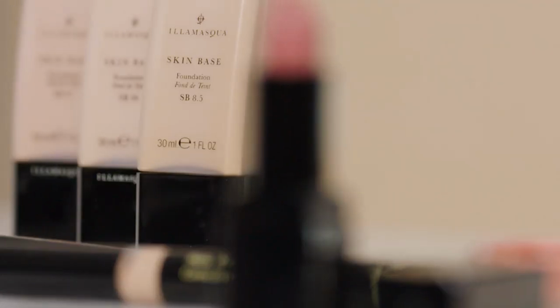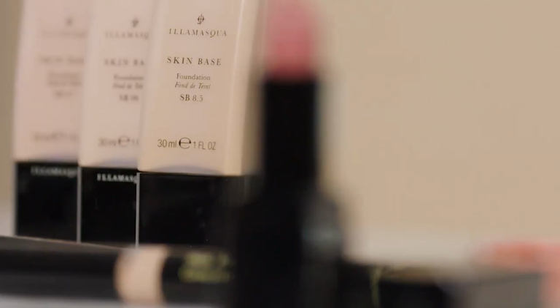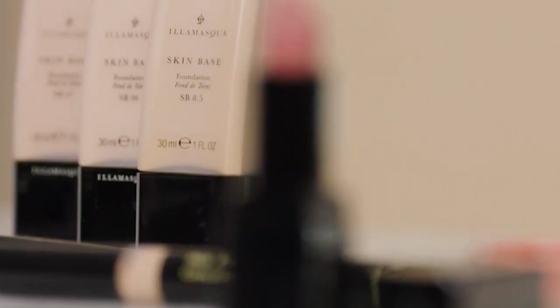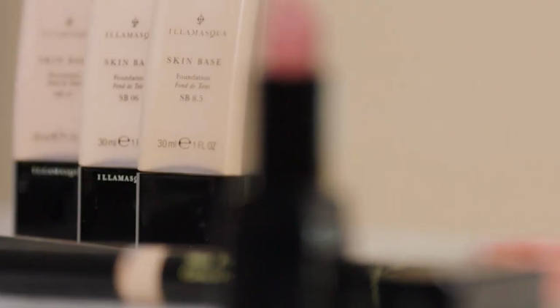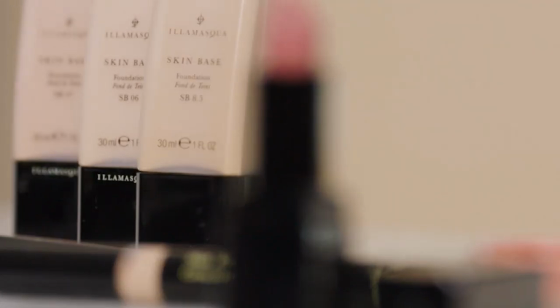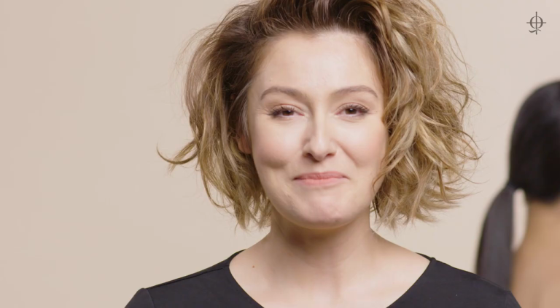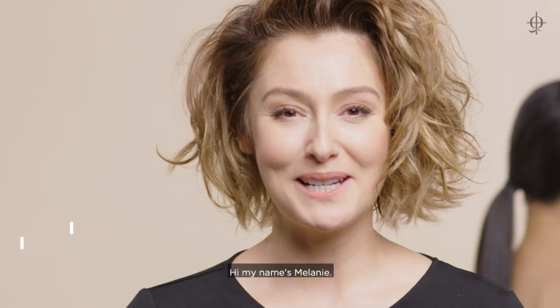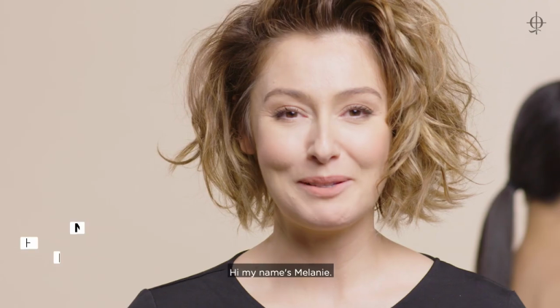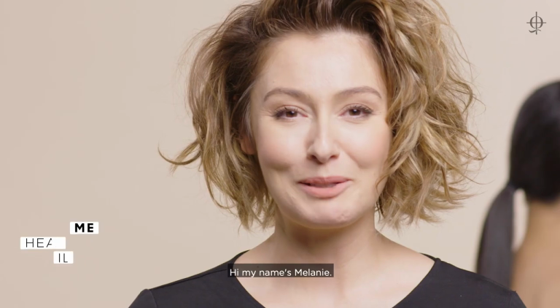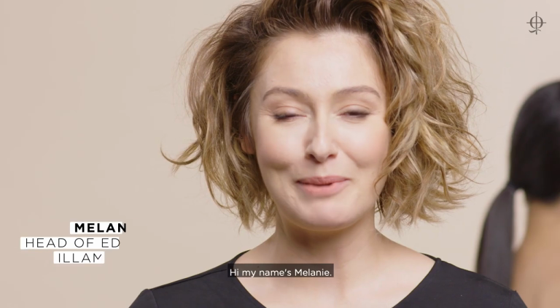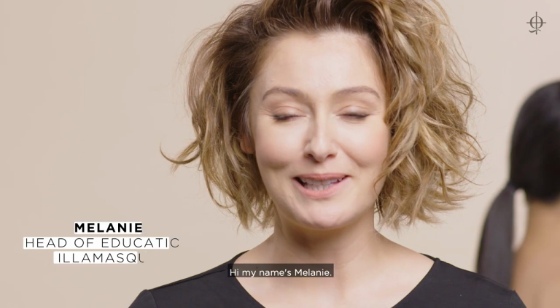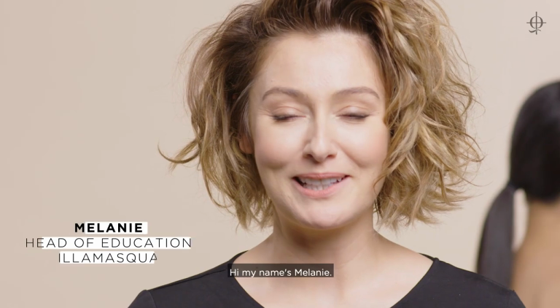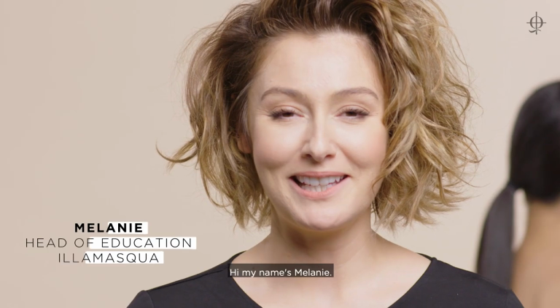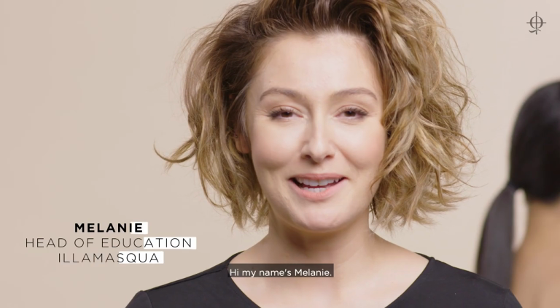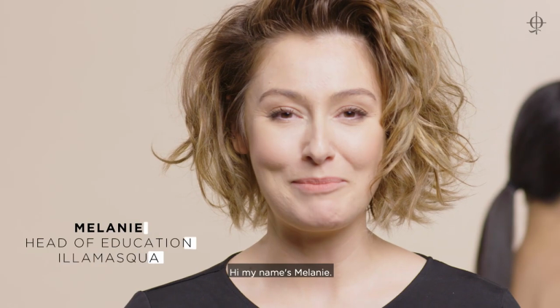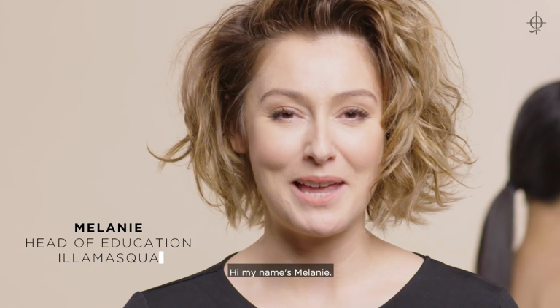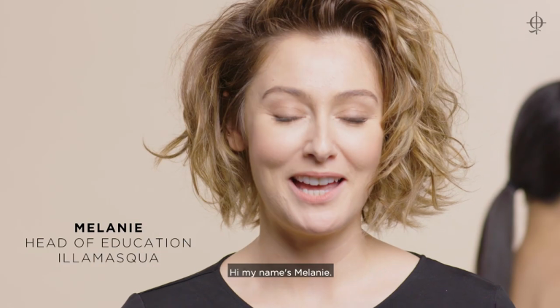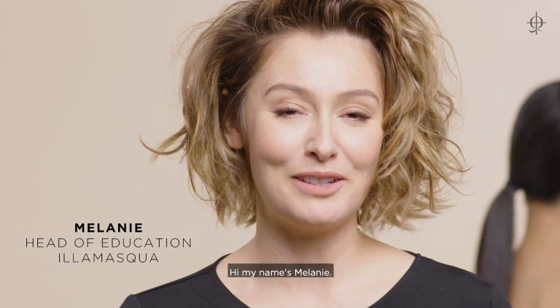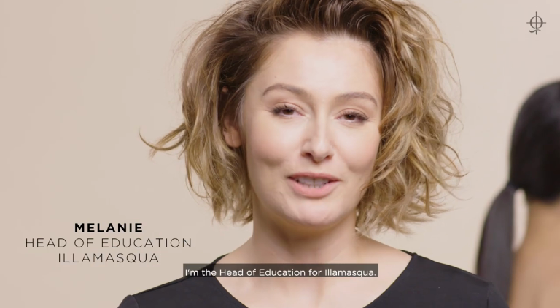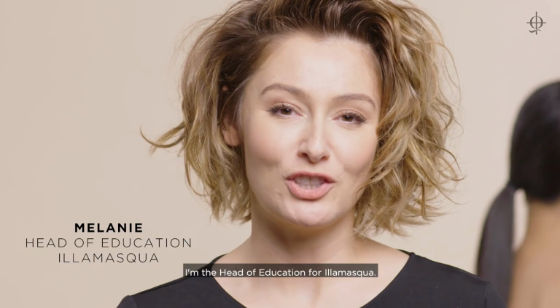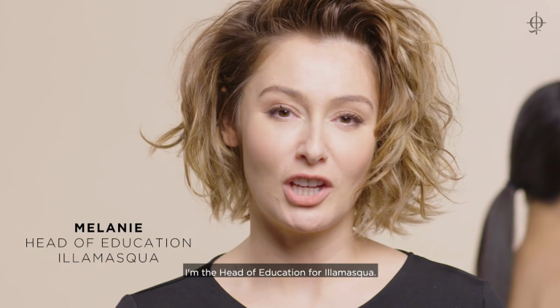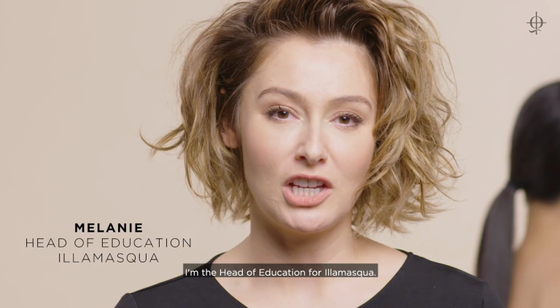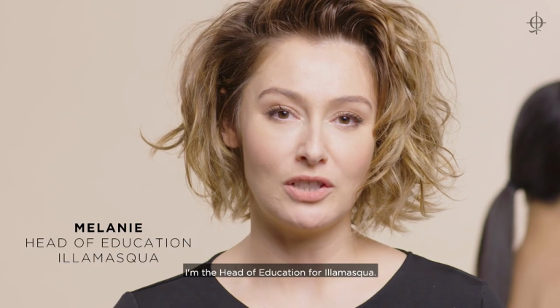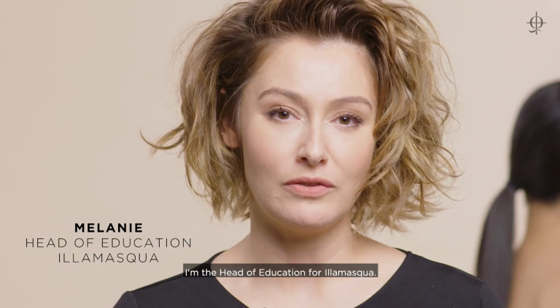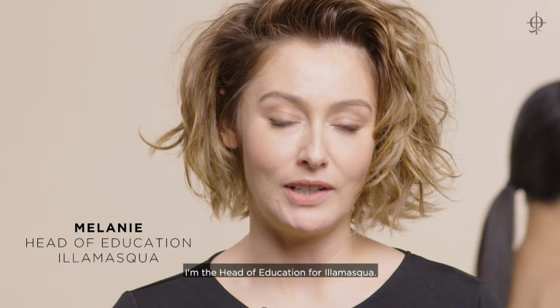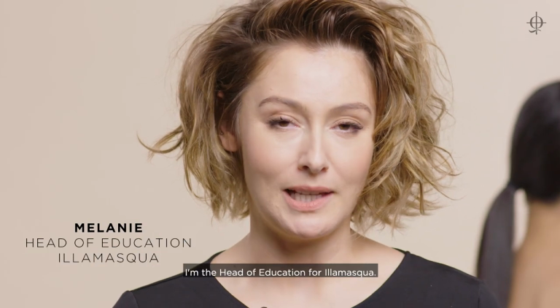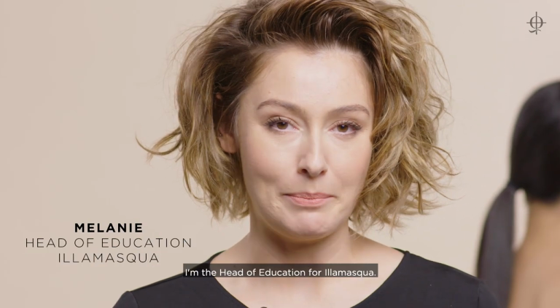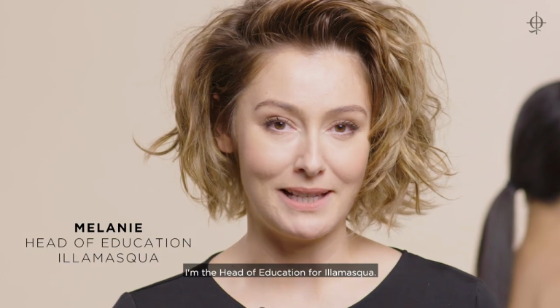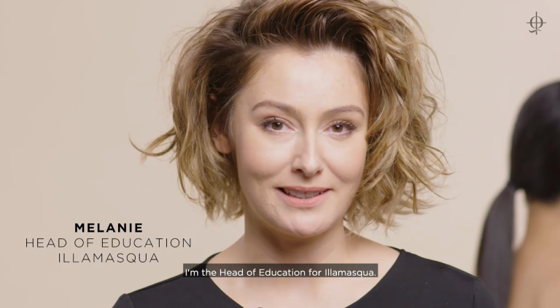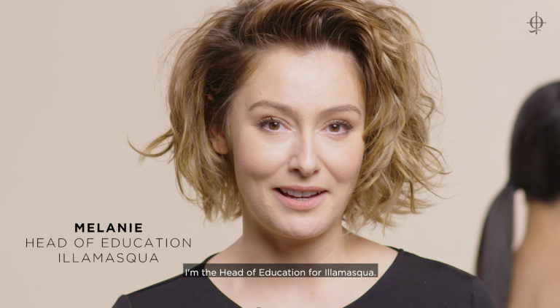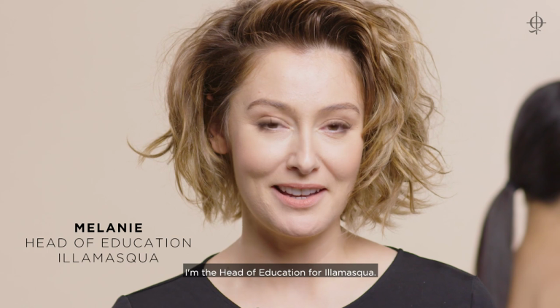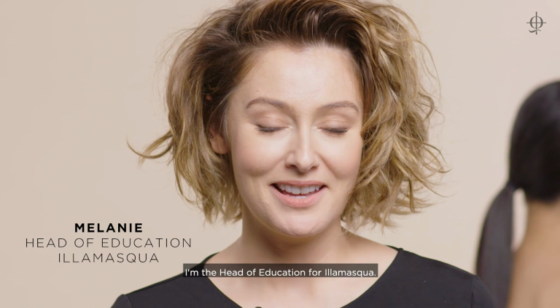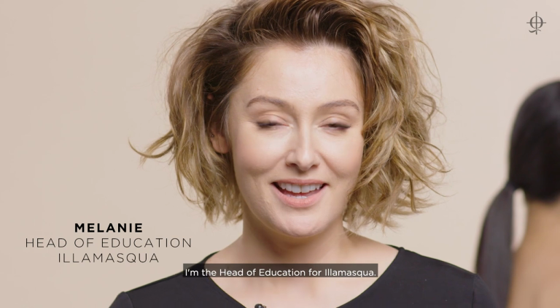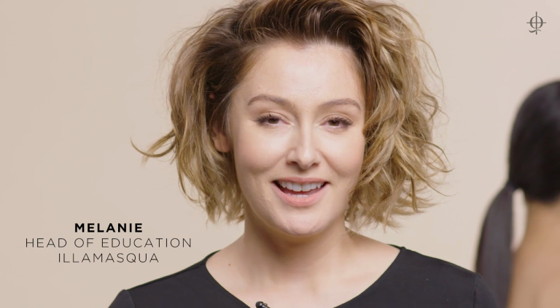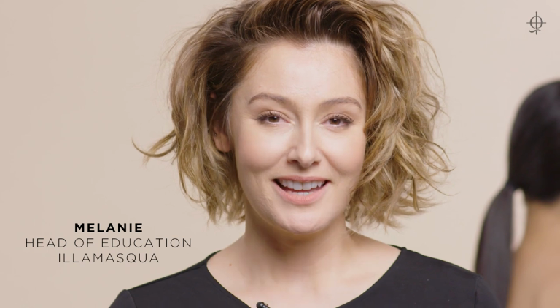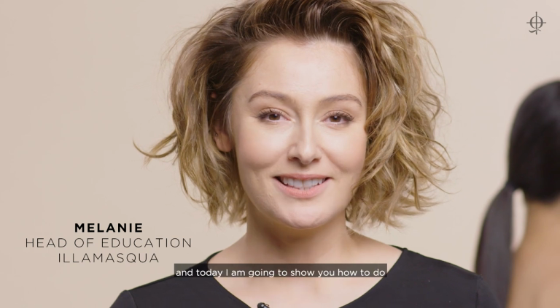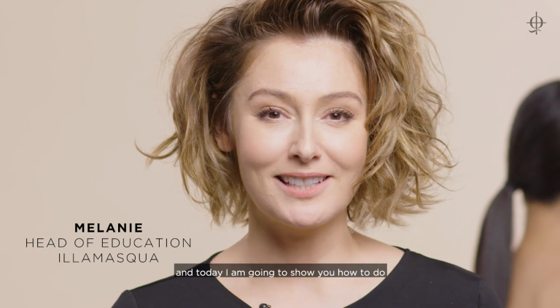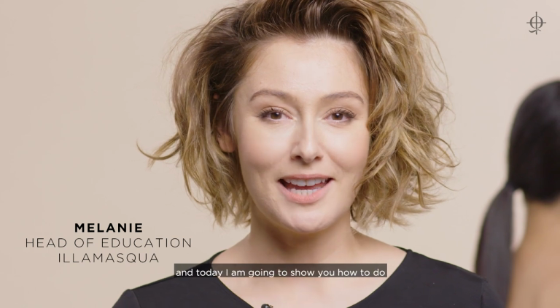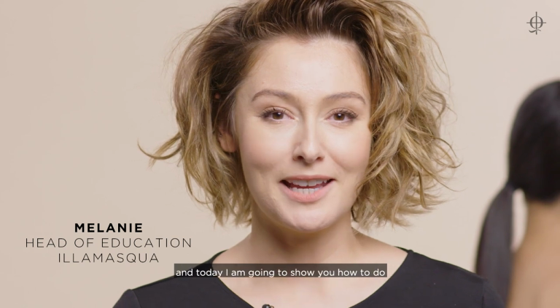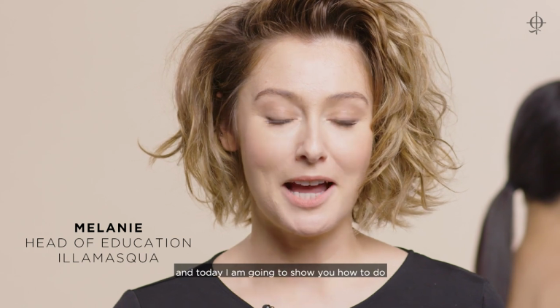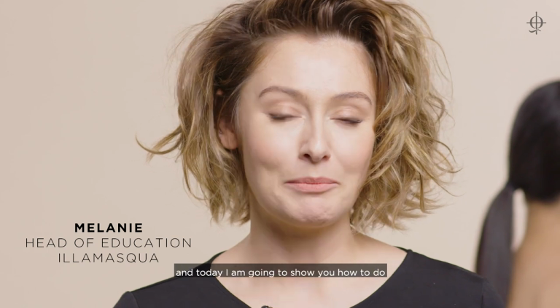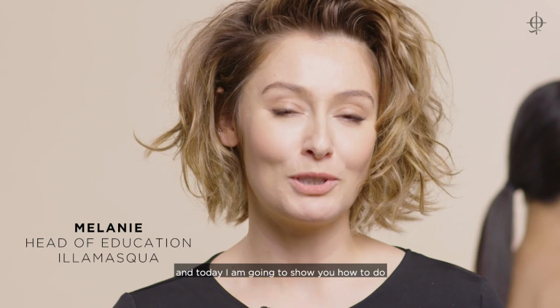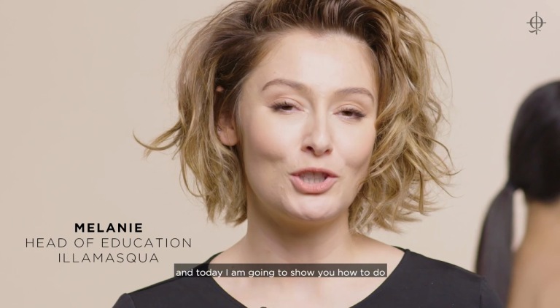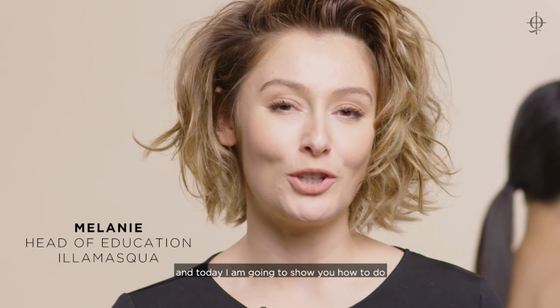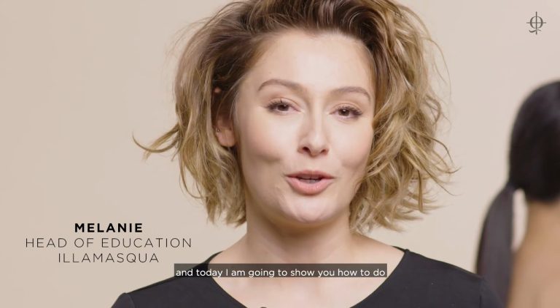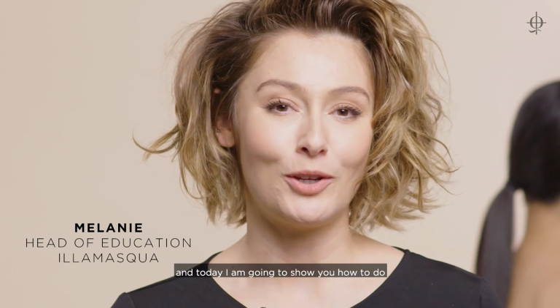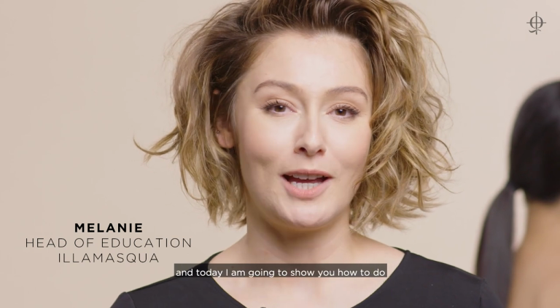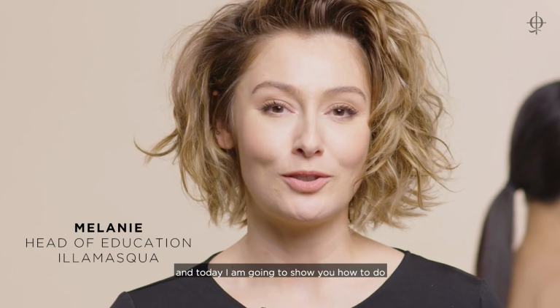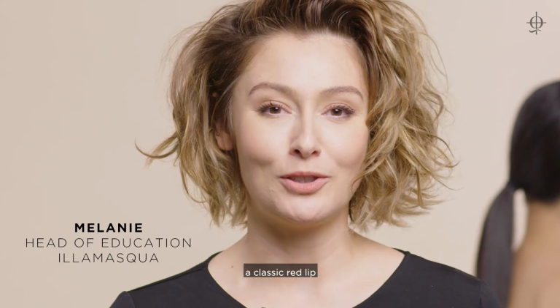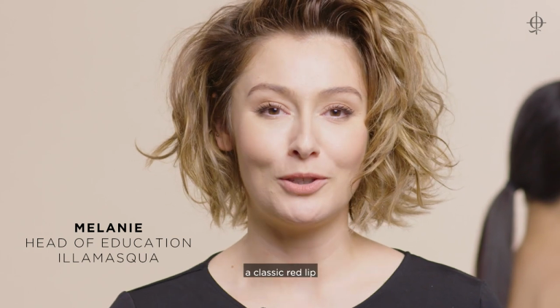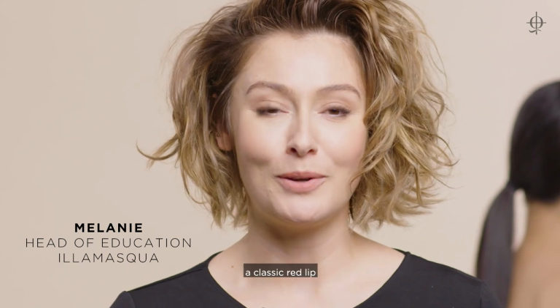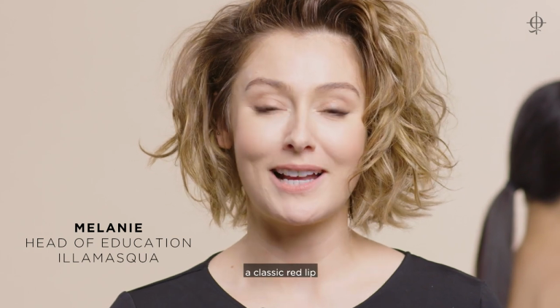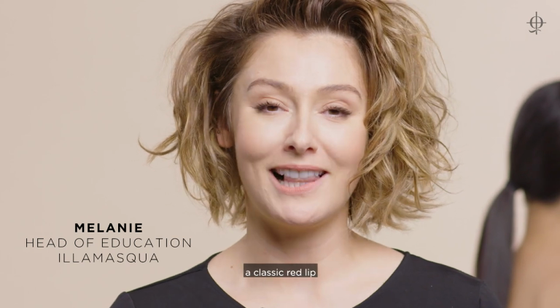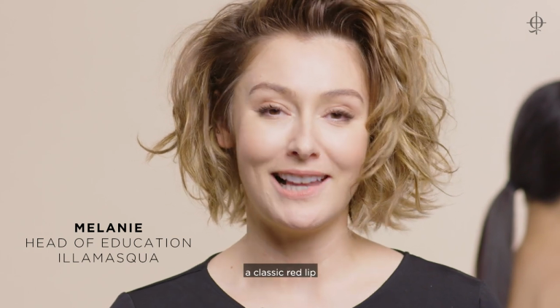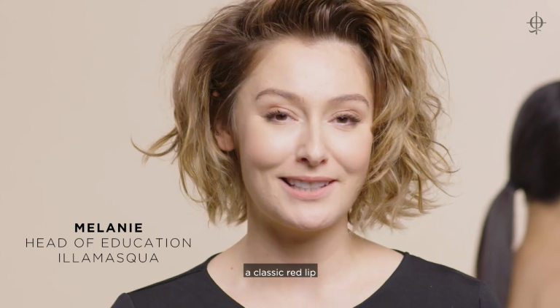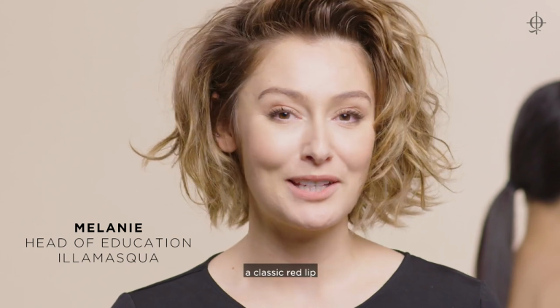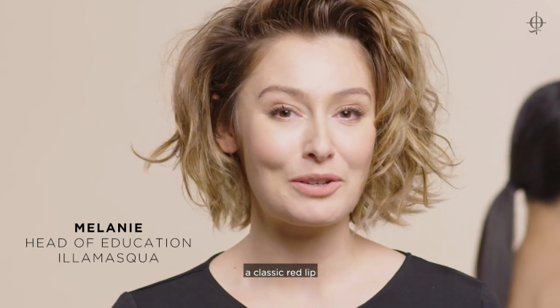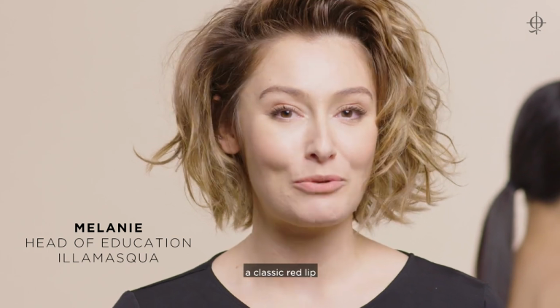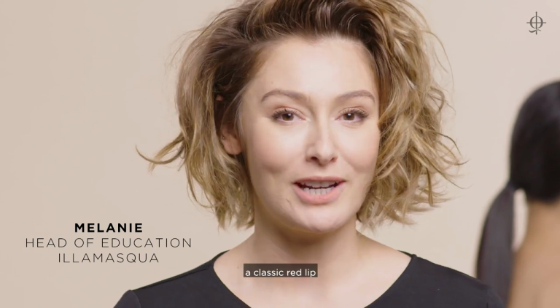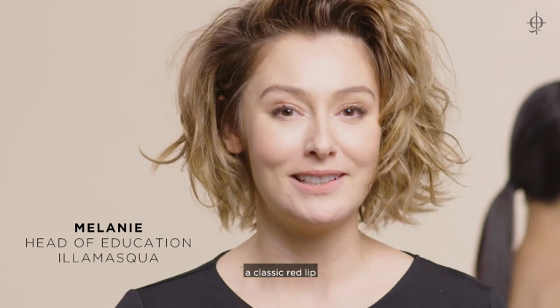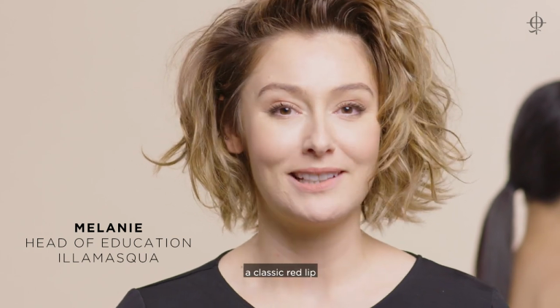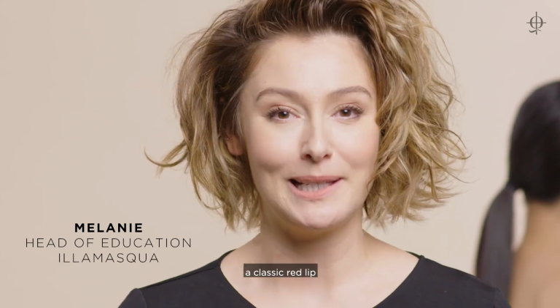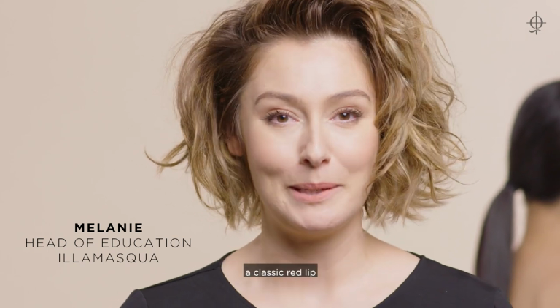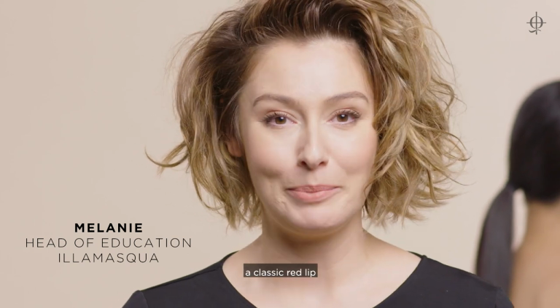Hi, my name is Melanie. I'm the Head of Education for Illamasqua and today I'm going to show you how to do a classic red lip.